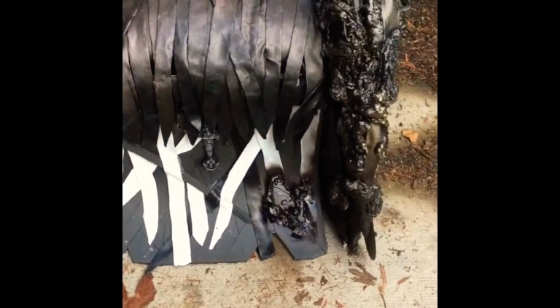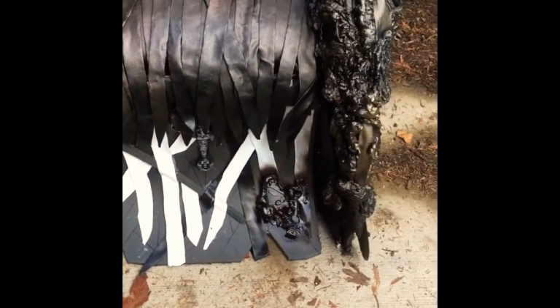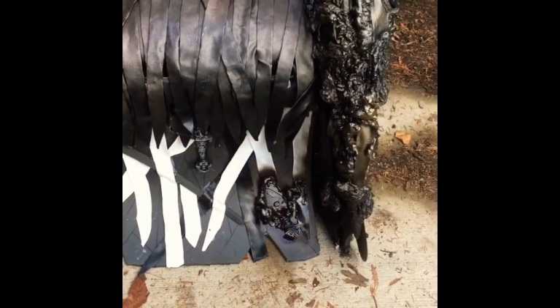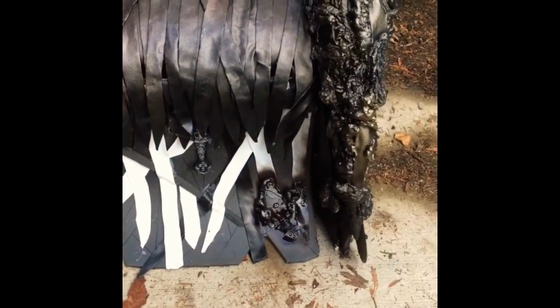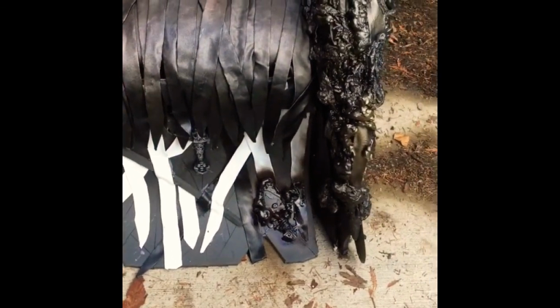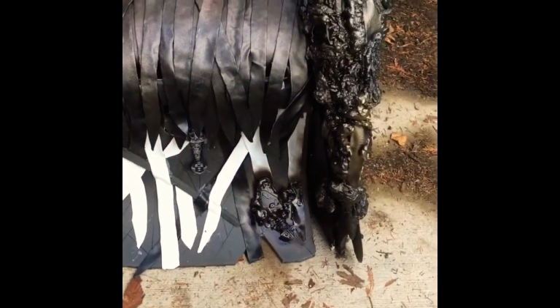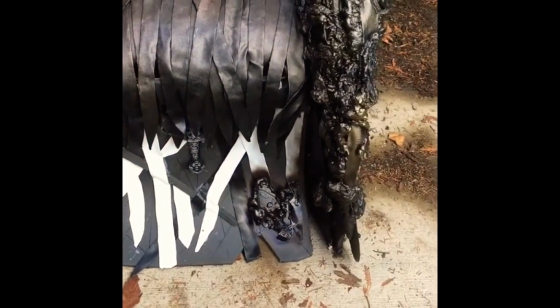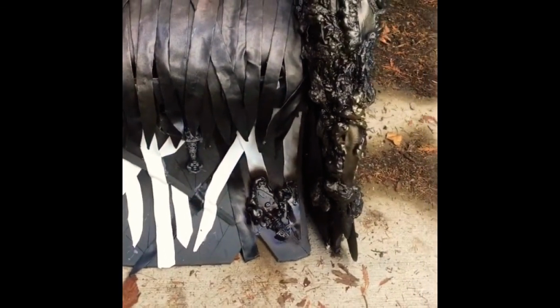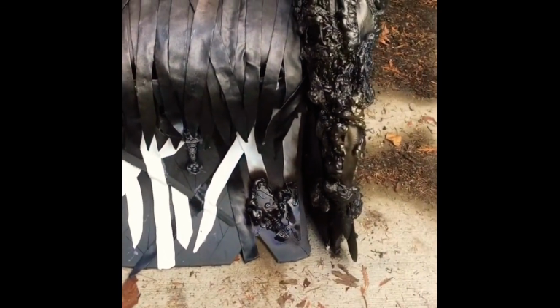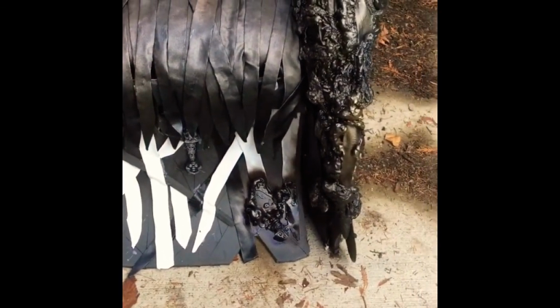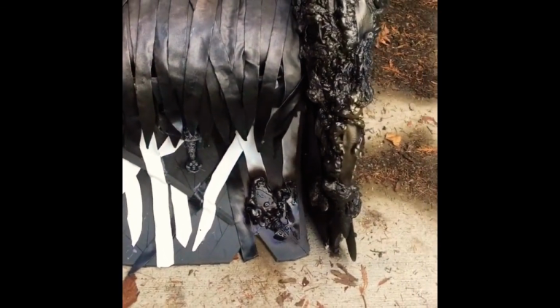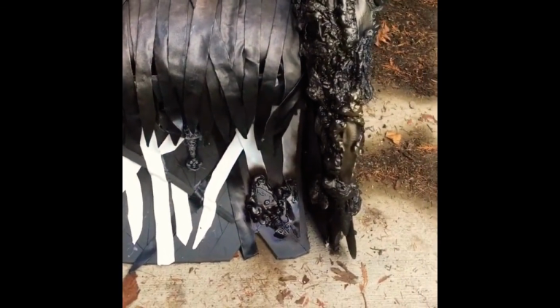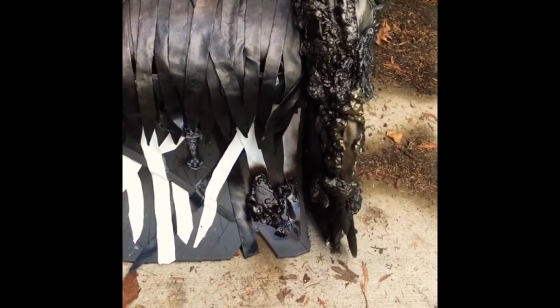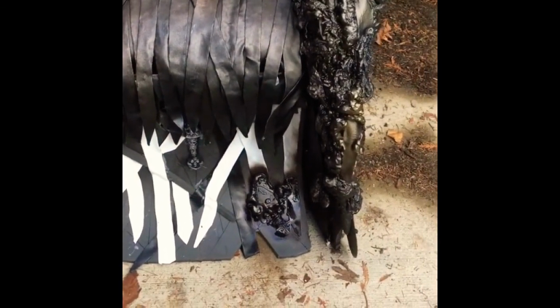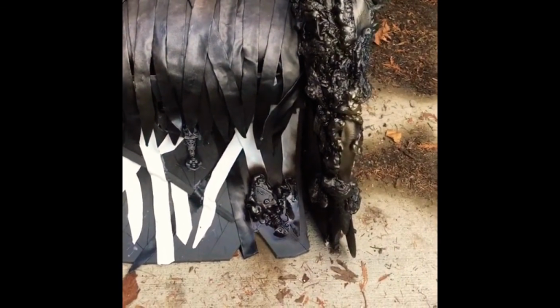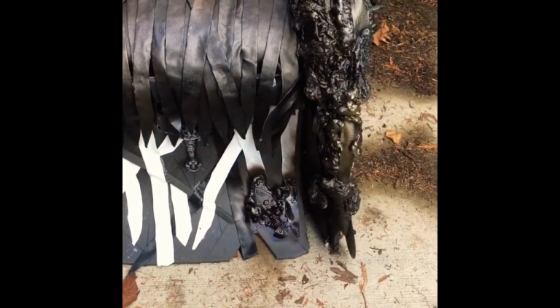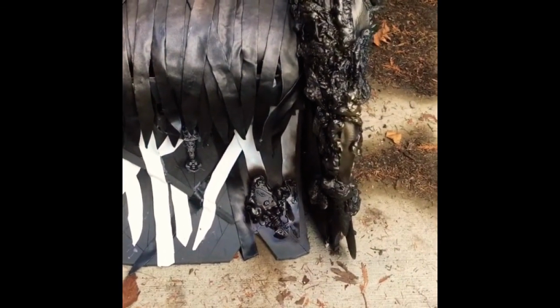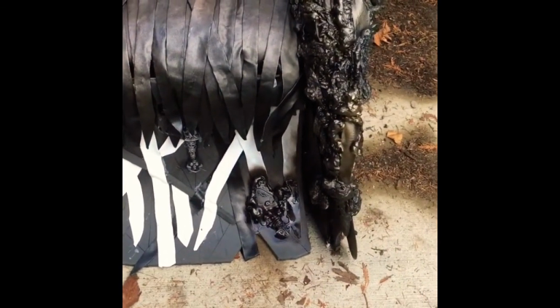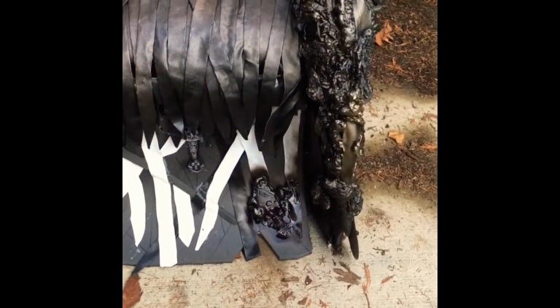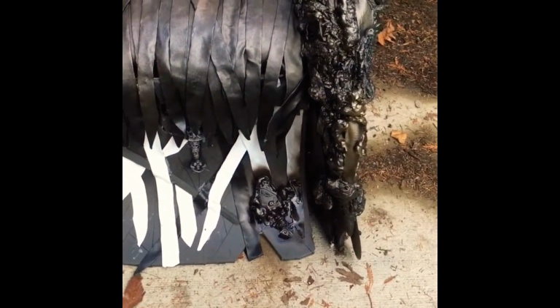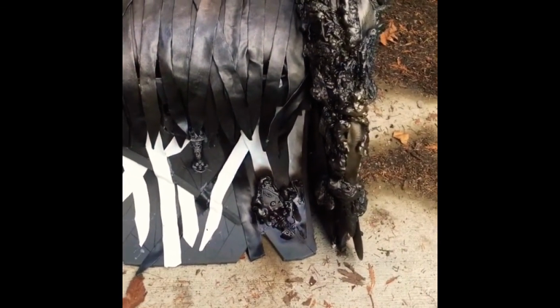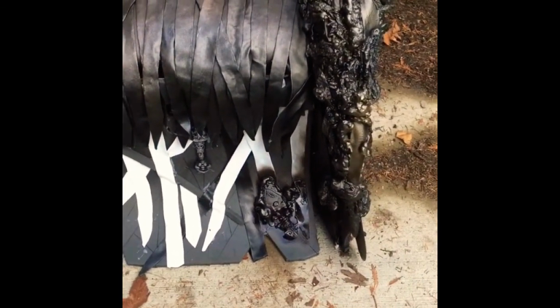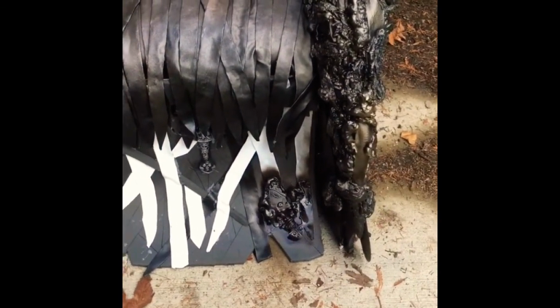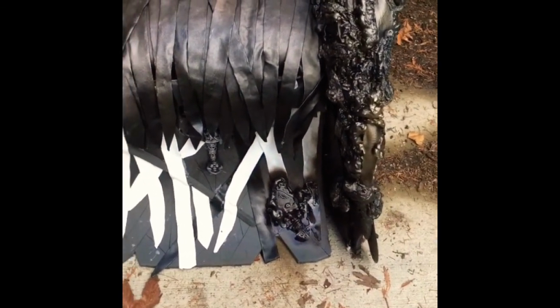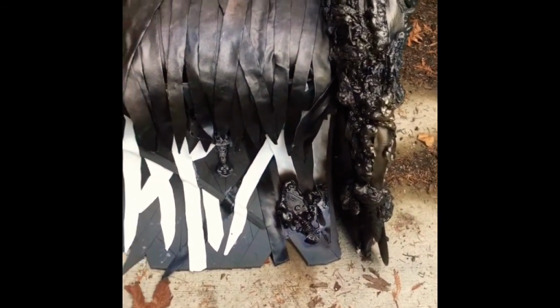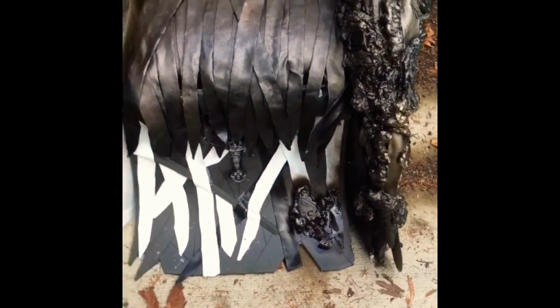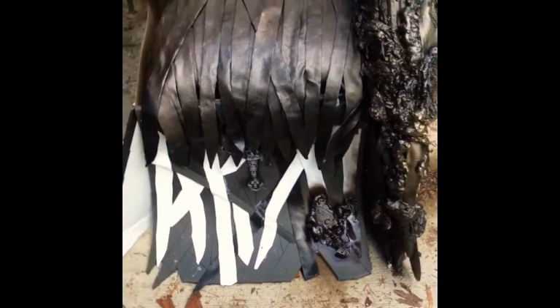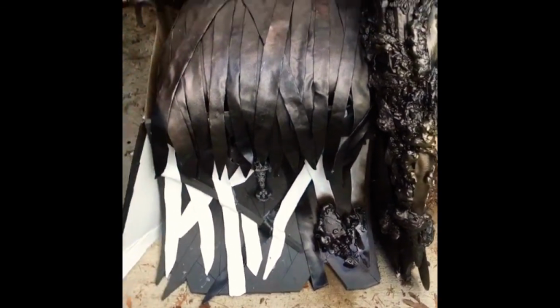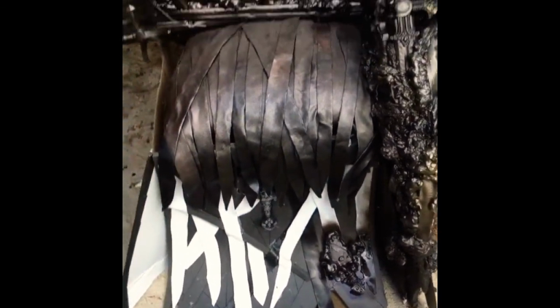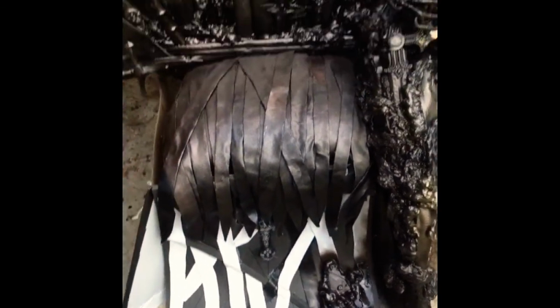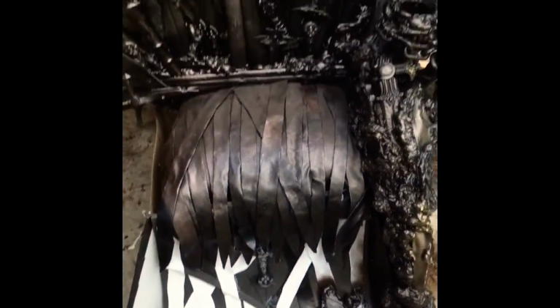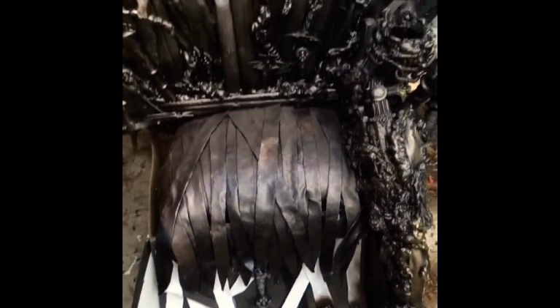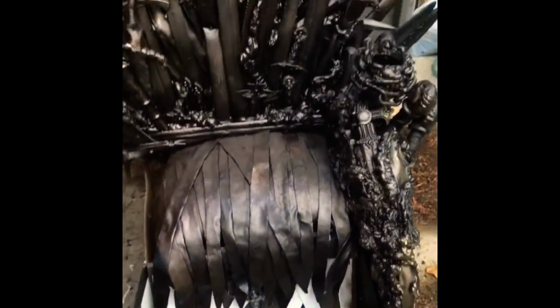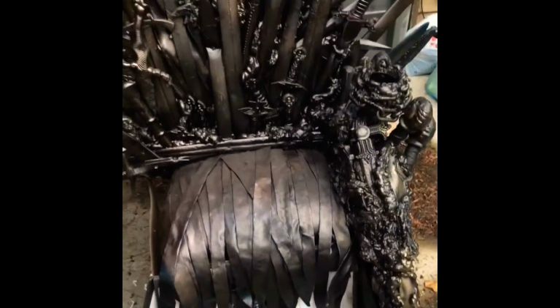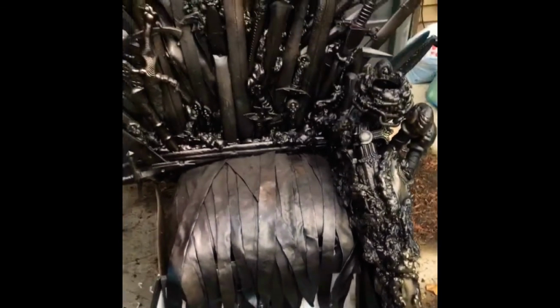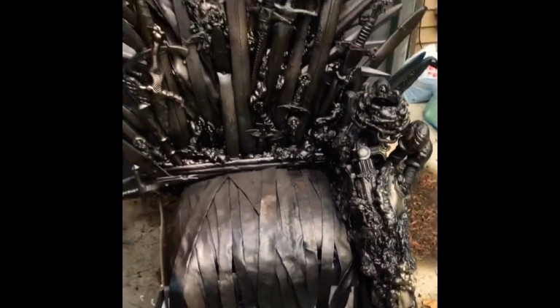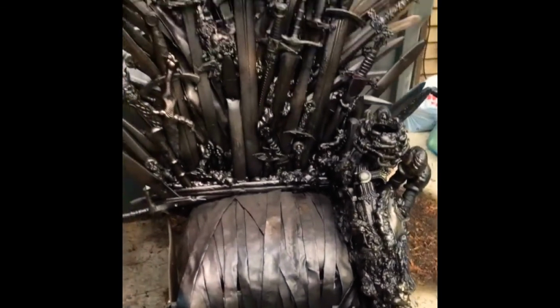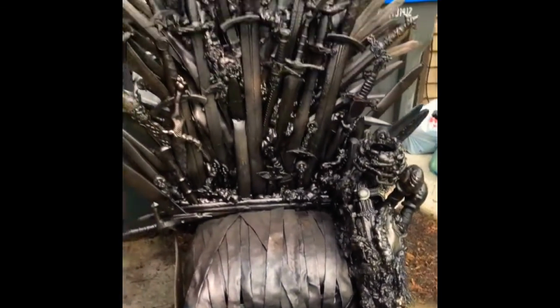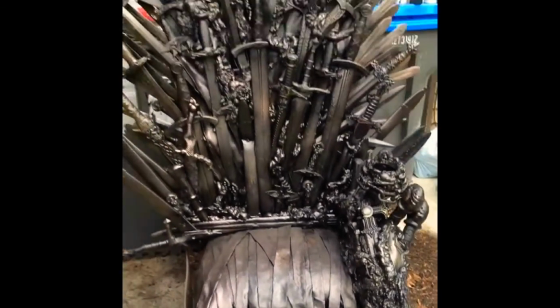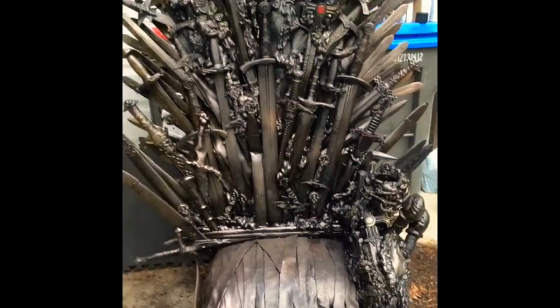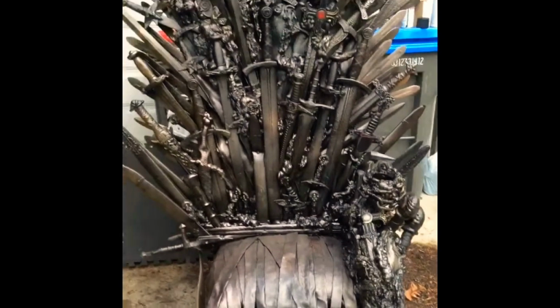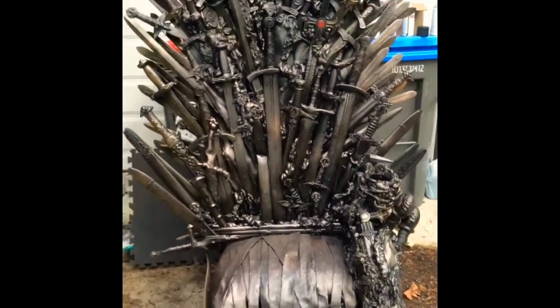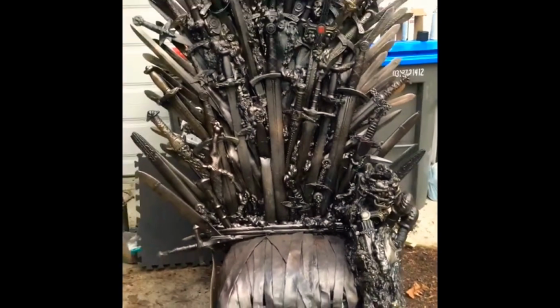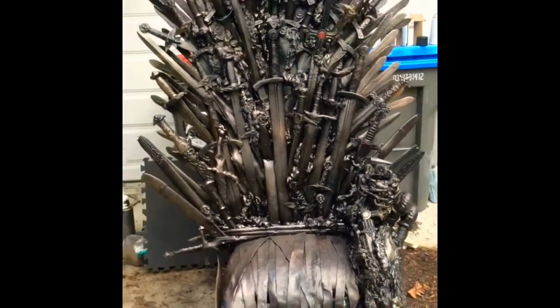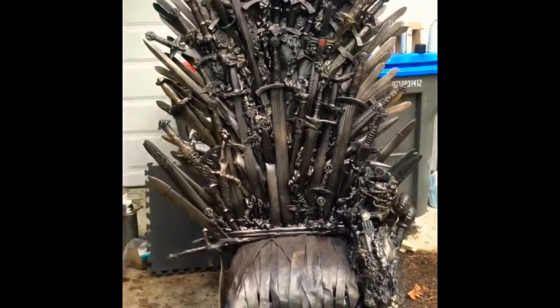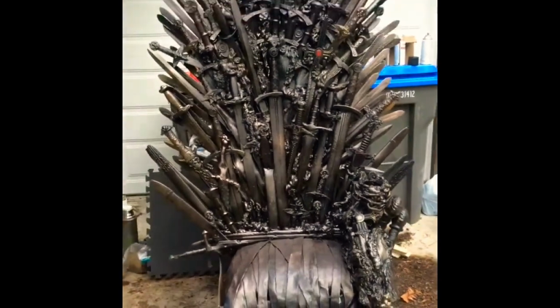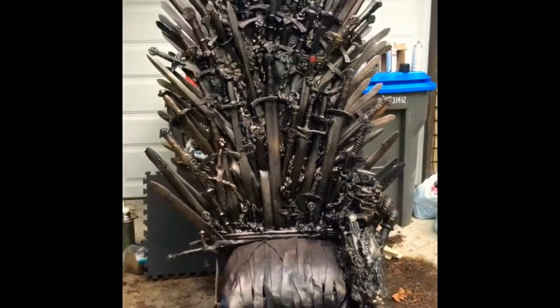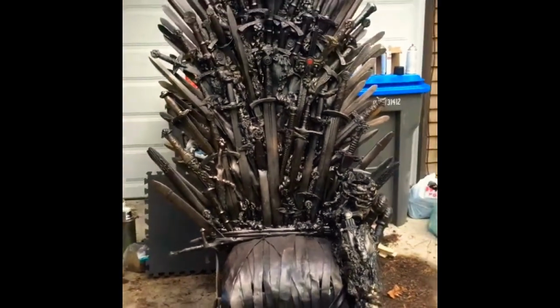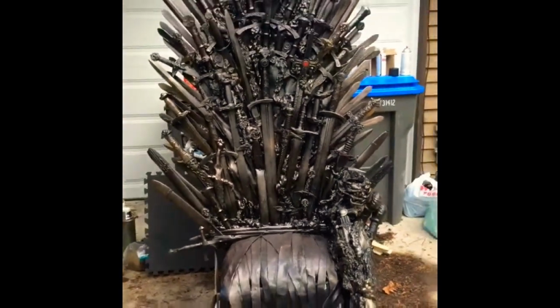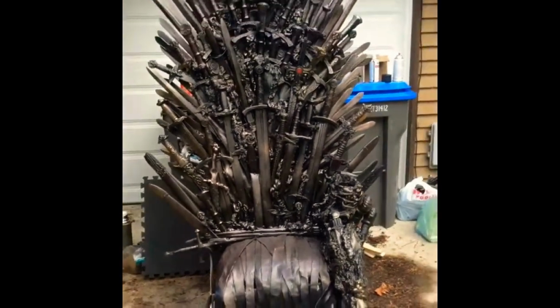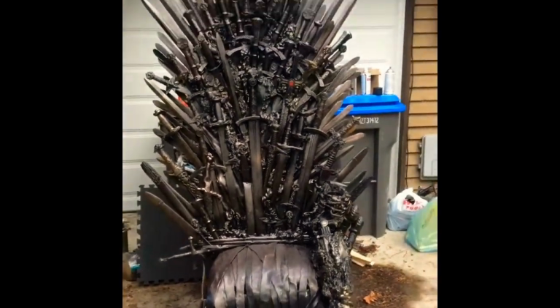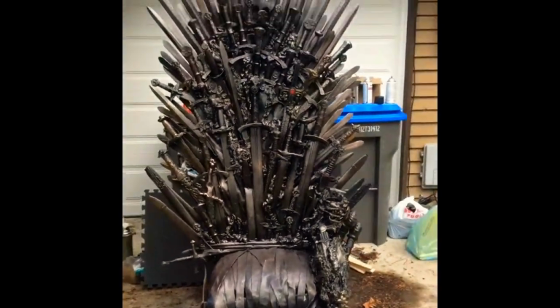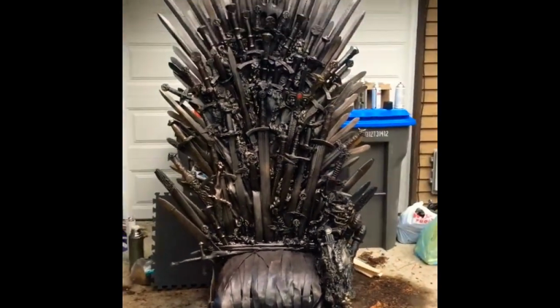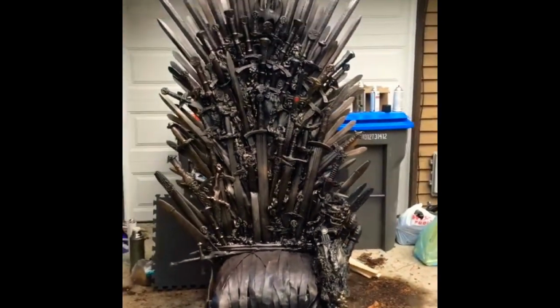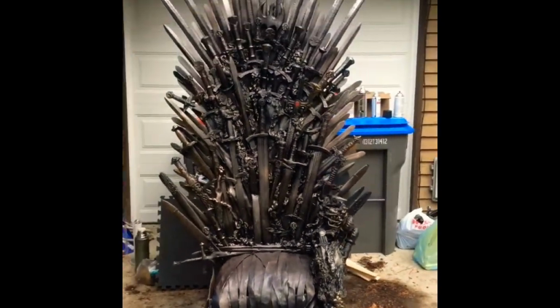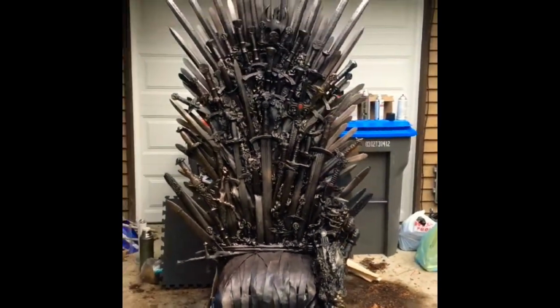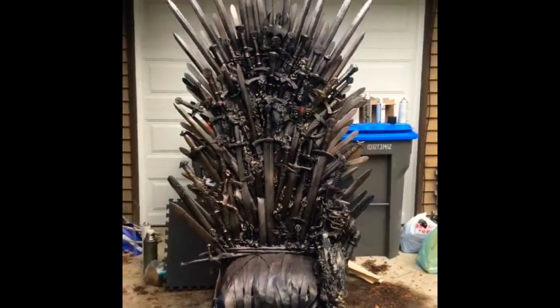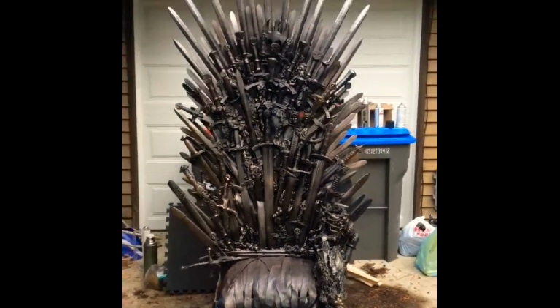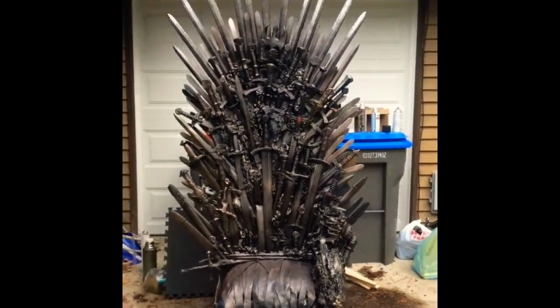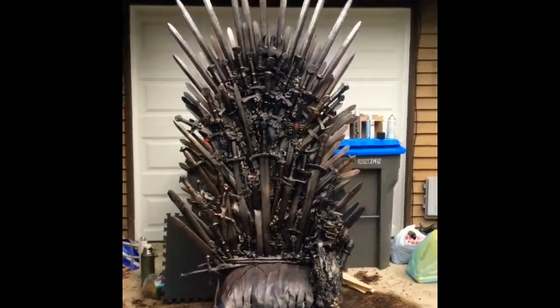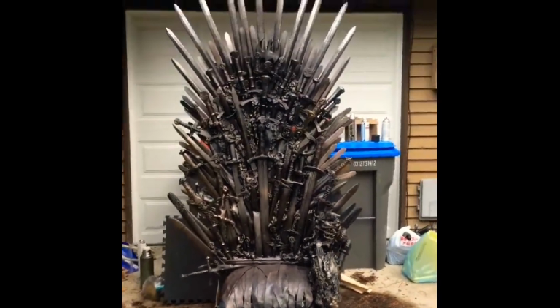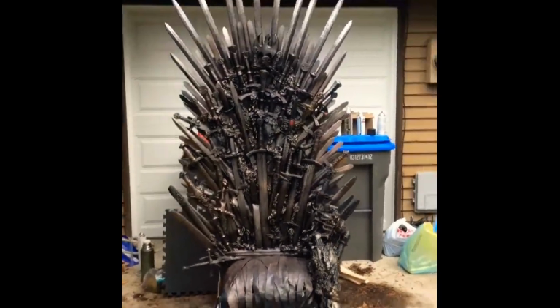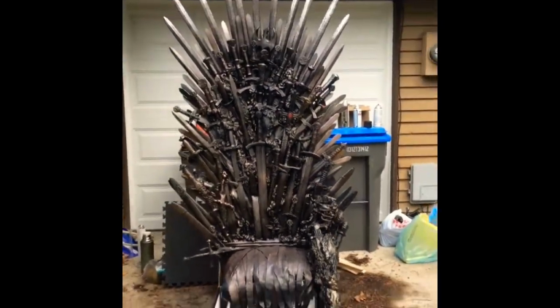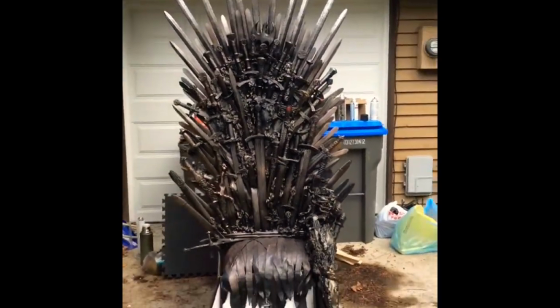We need to reattach that front panel — it tore off and I tried to get it on the house. But this is it. This is what it's looking like.